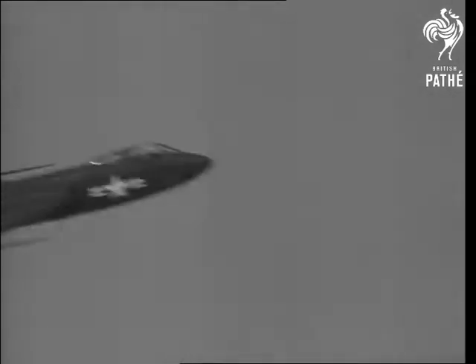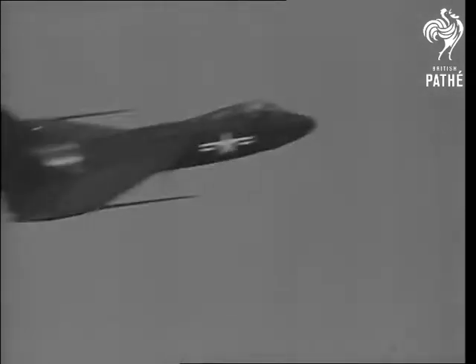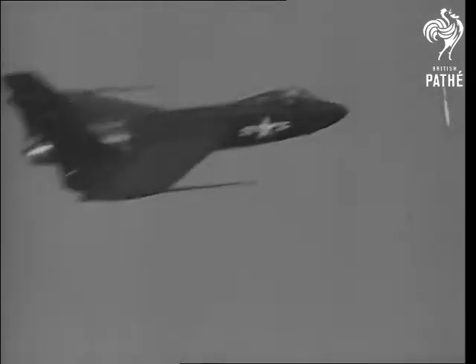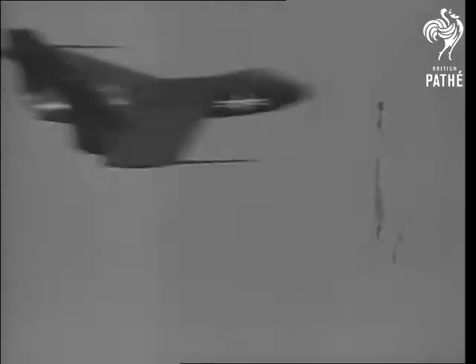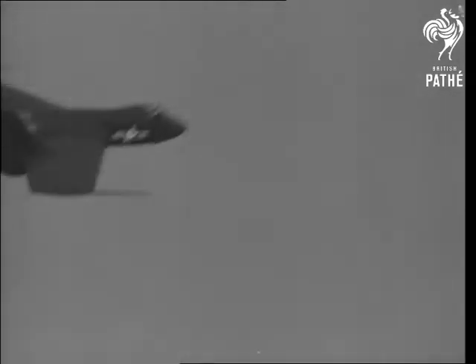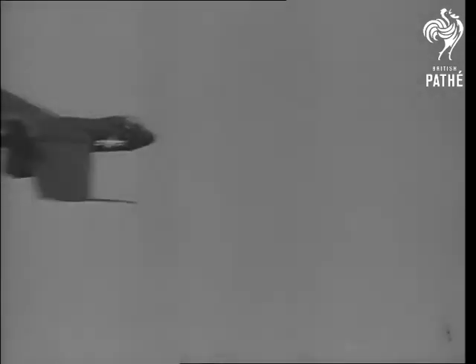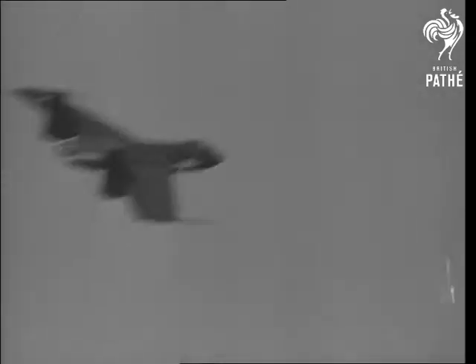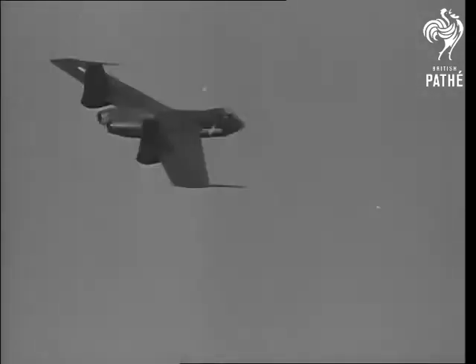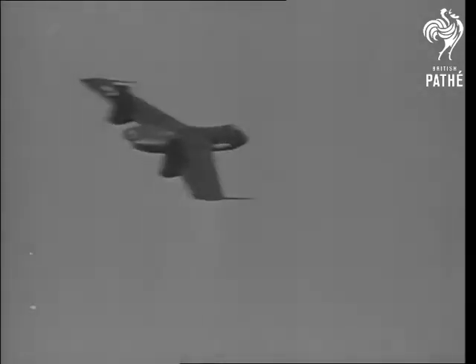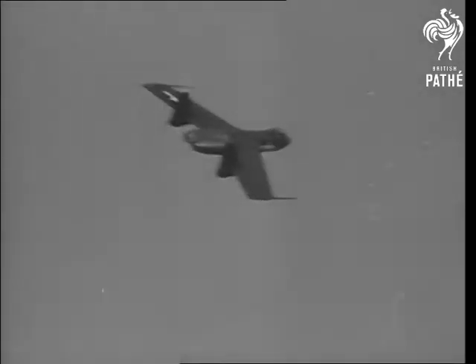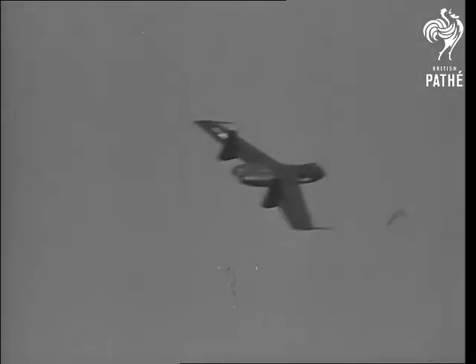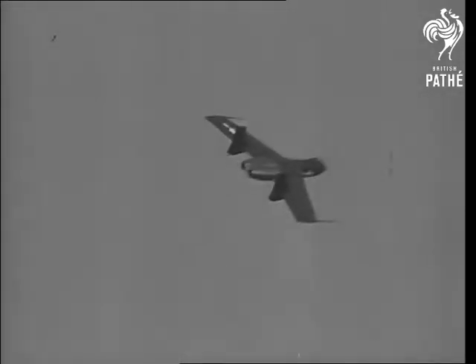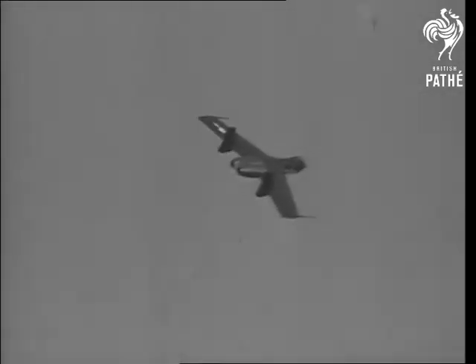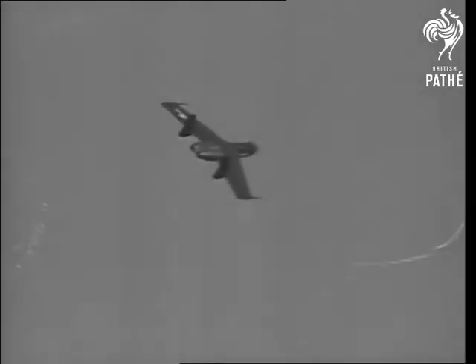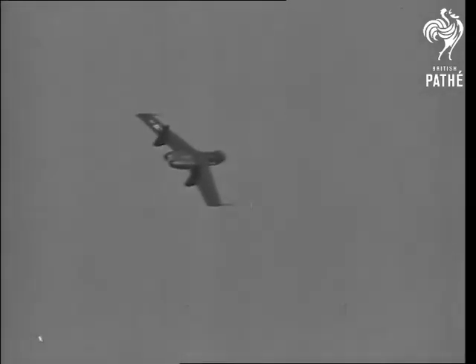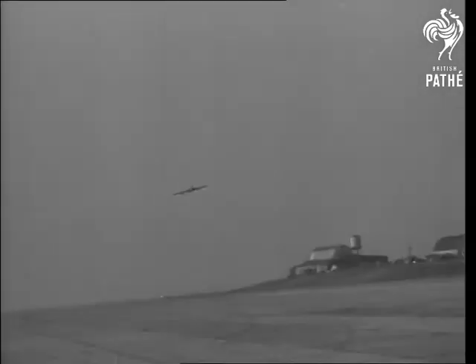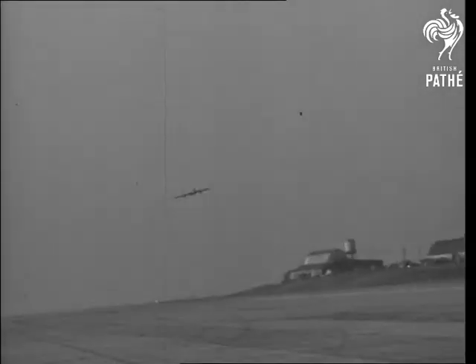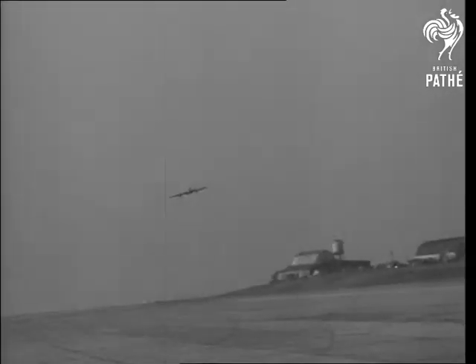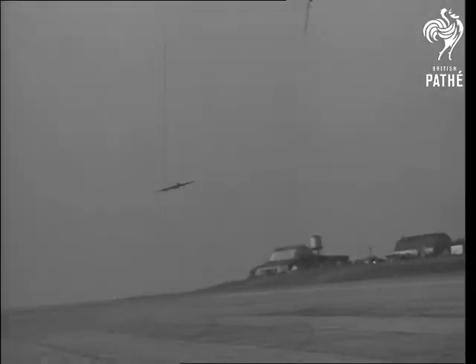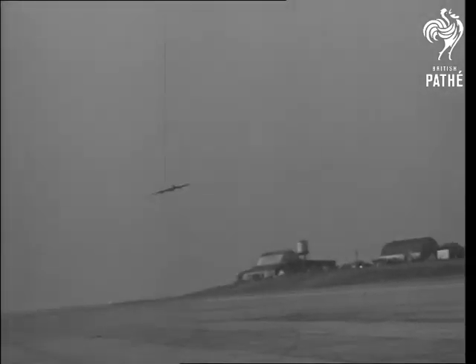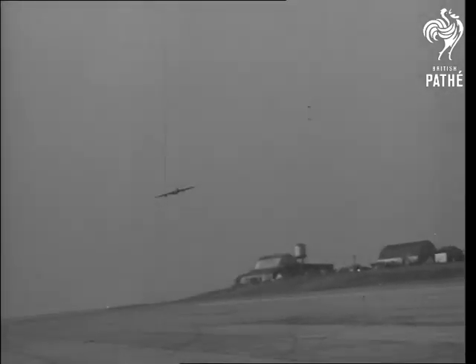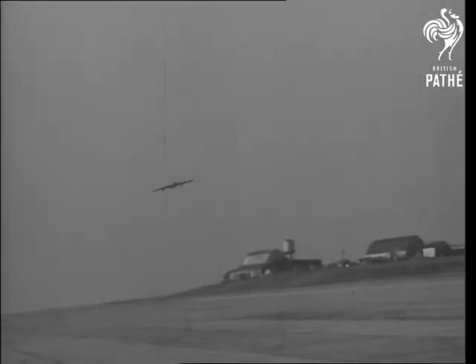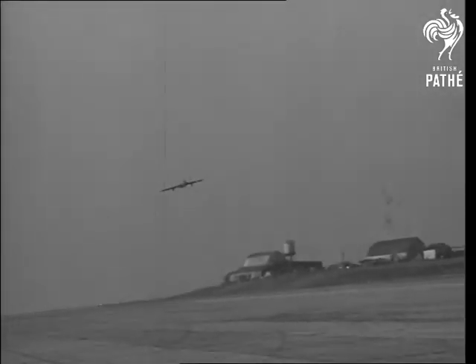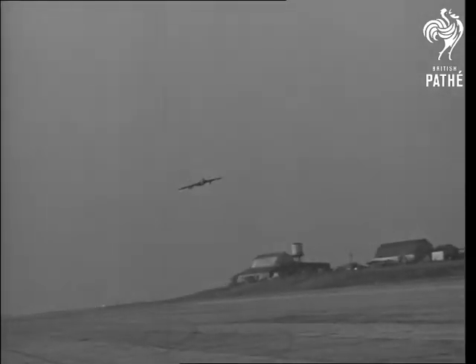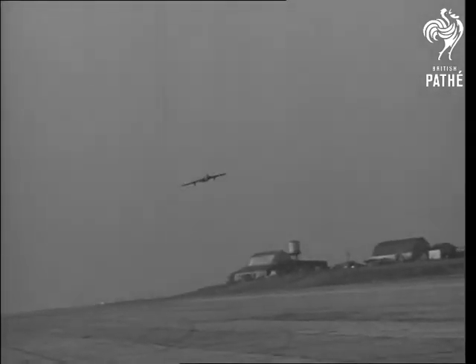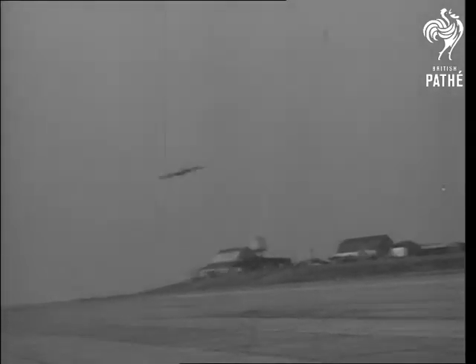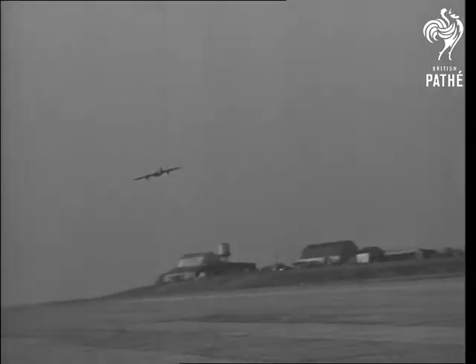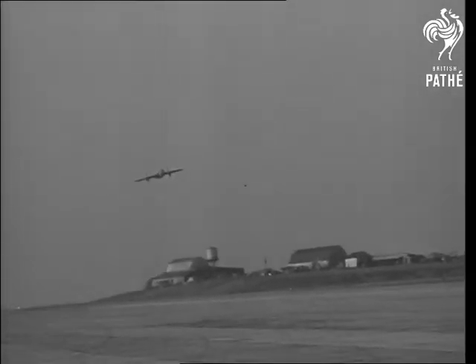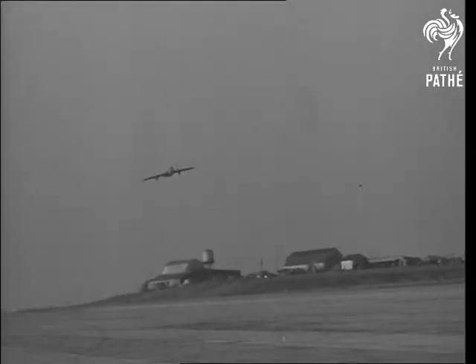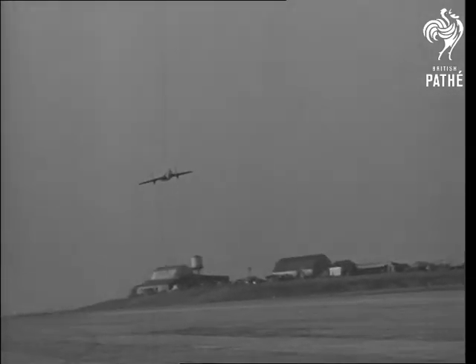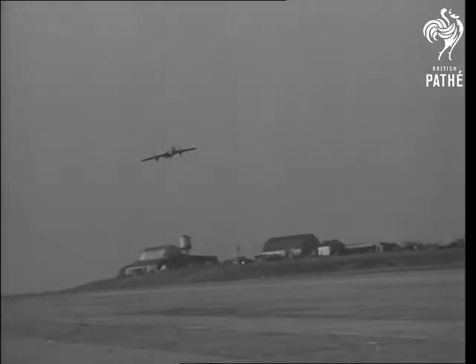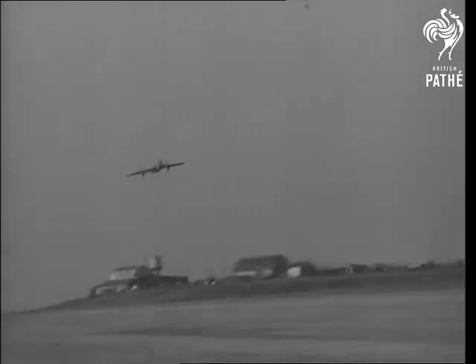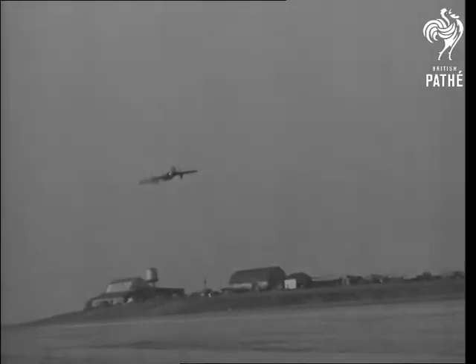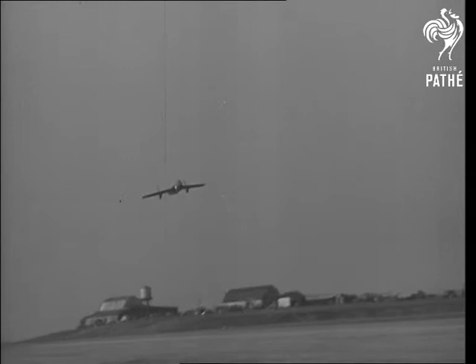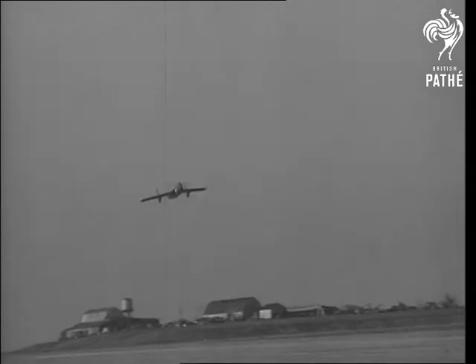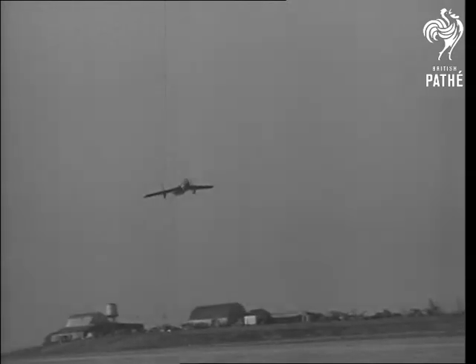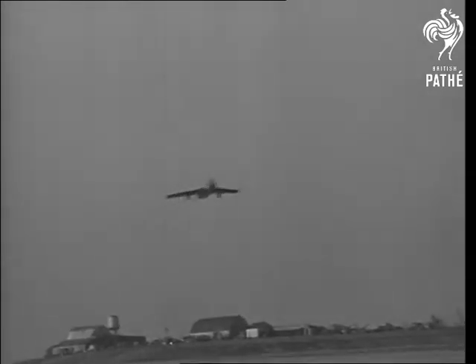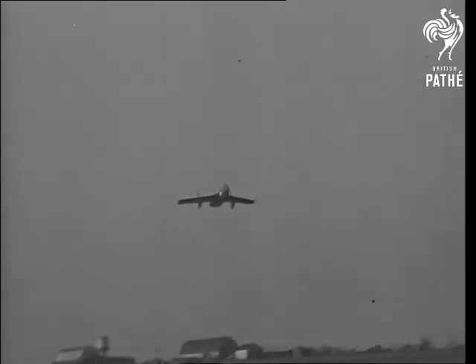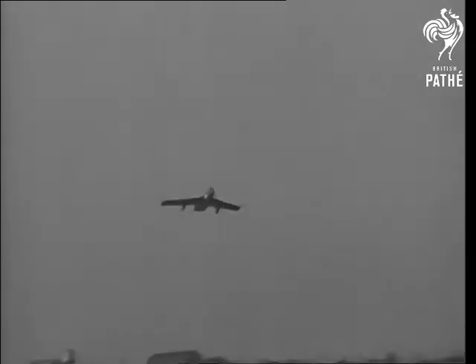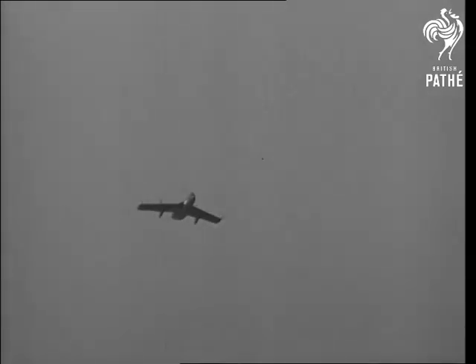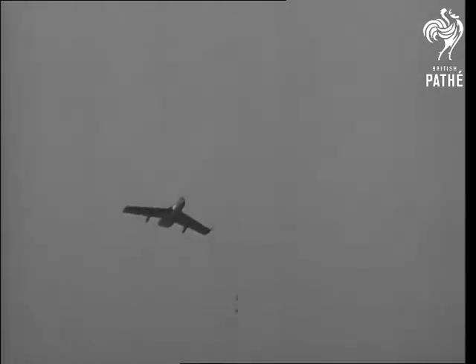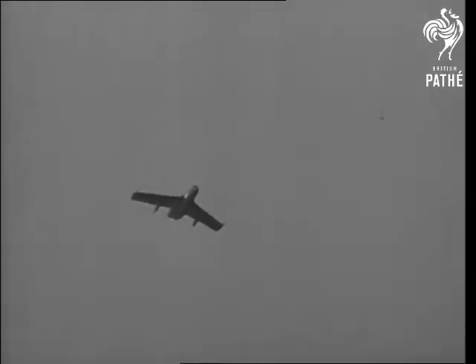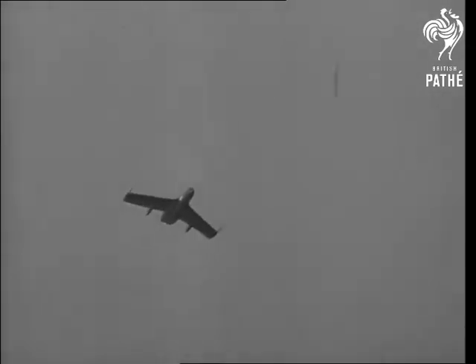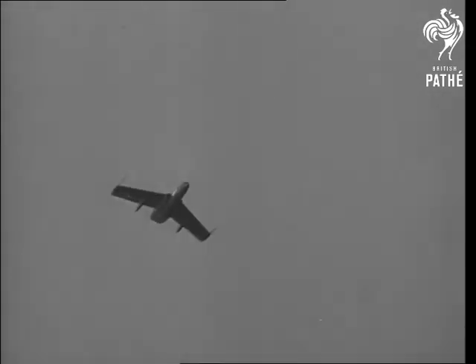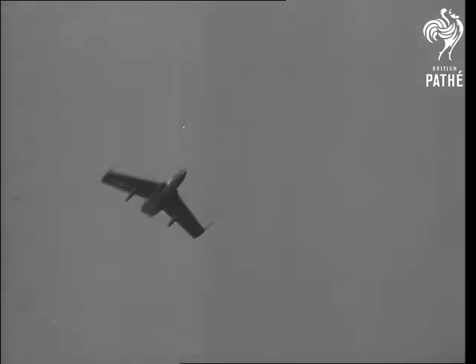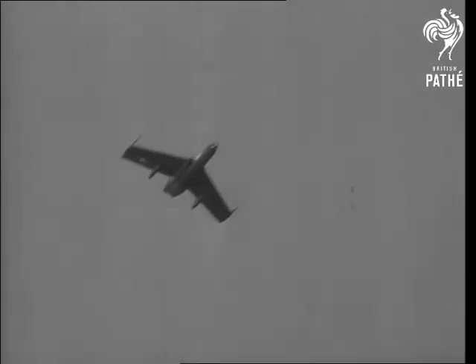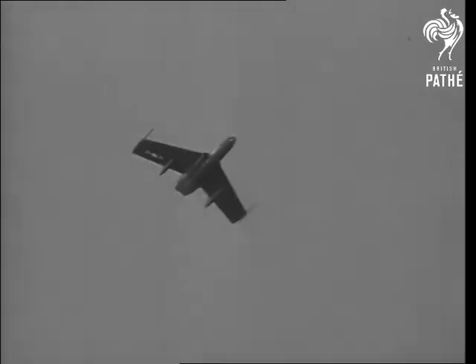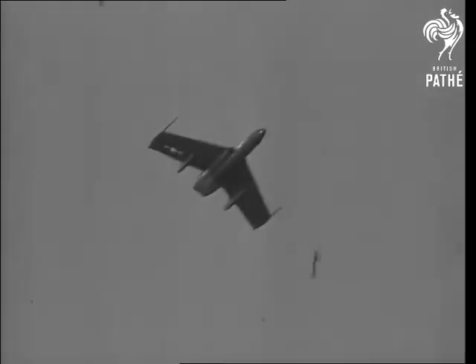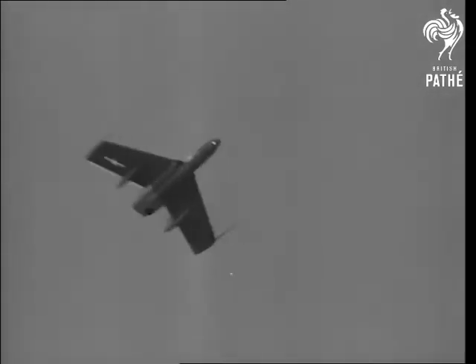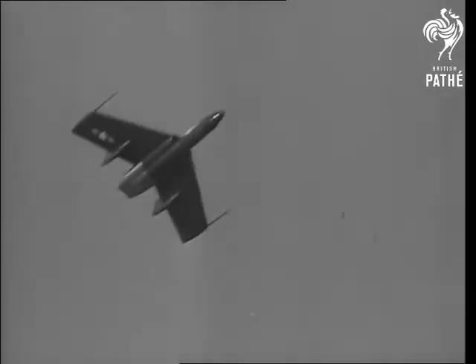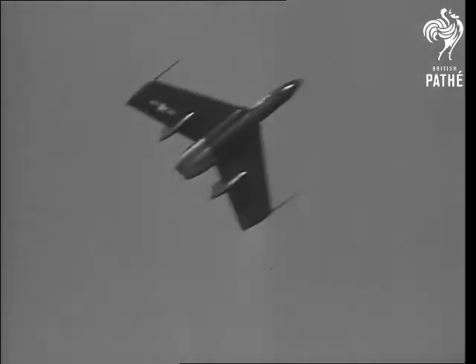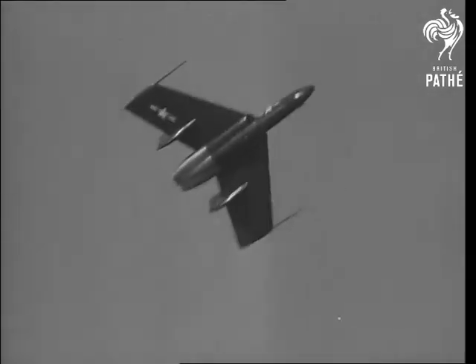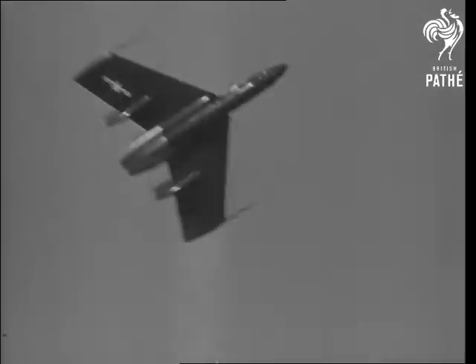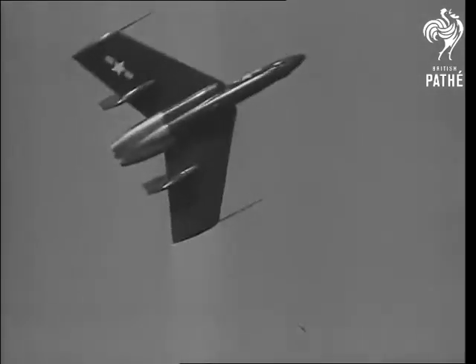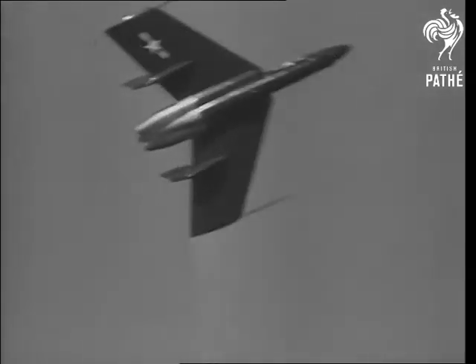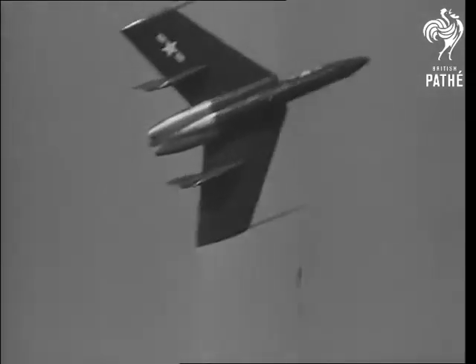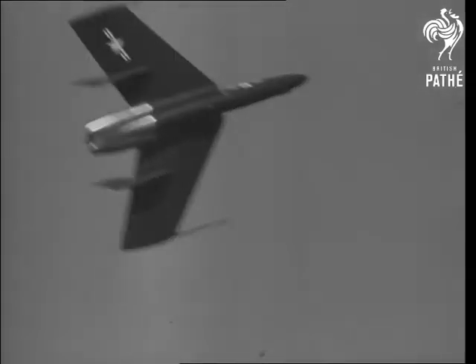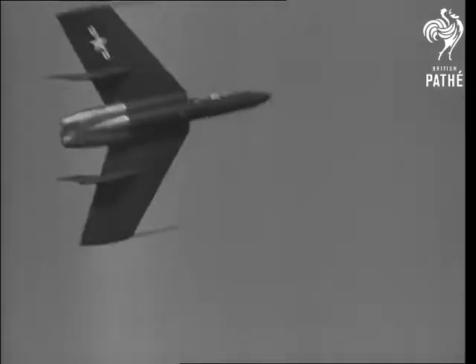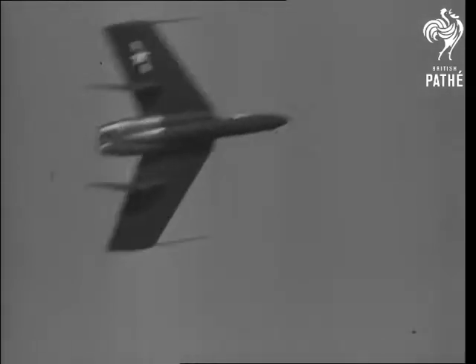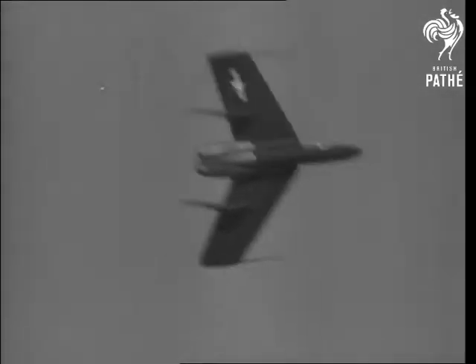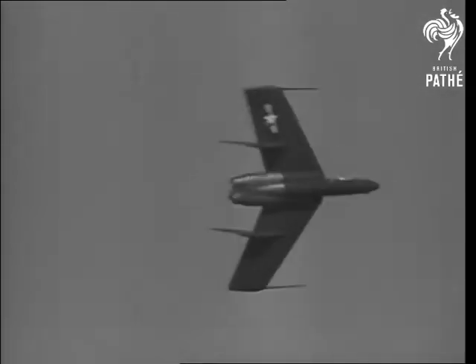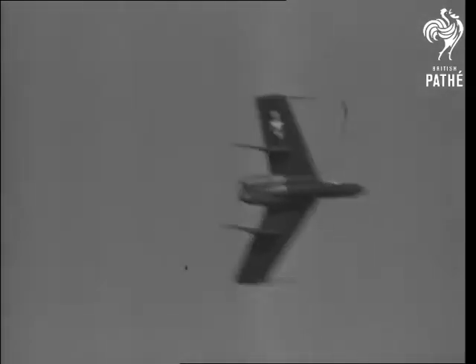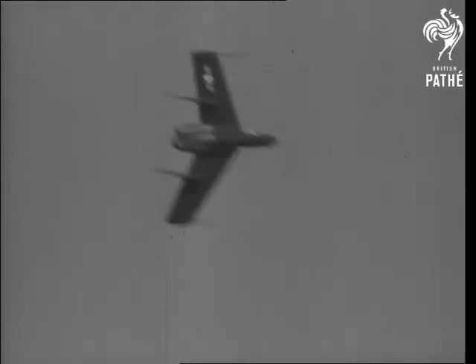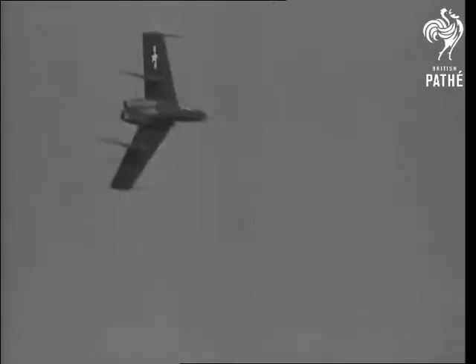Loafing along, it passes its test with flying colors. The Navy has the latest word in the battle for greater and greater airspeed.